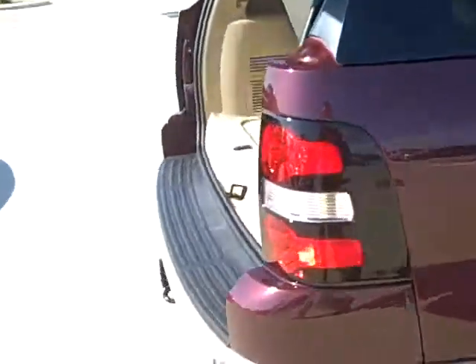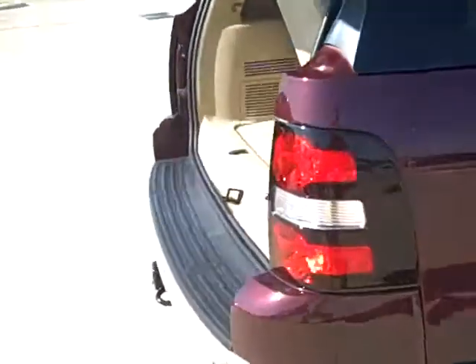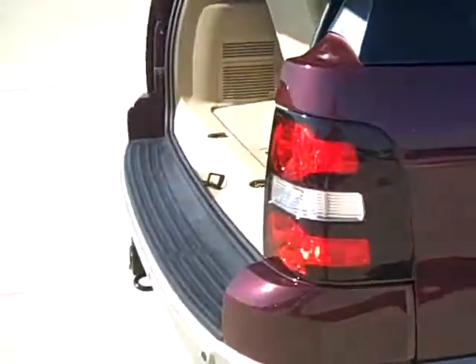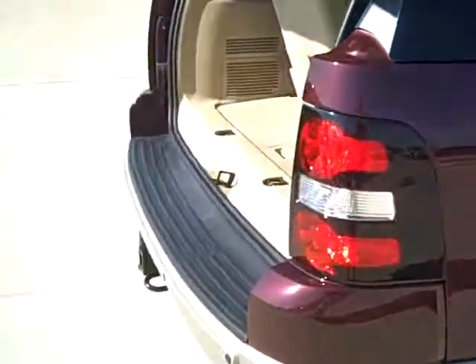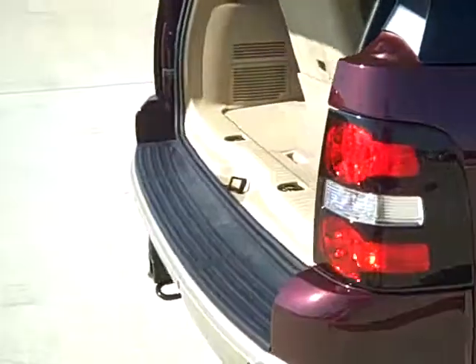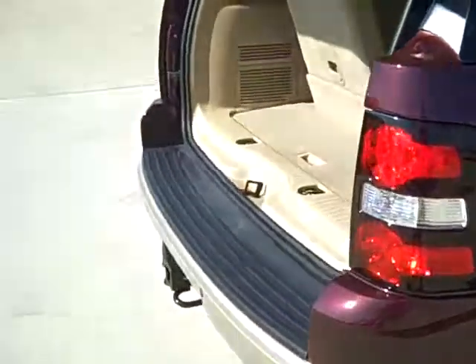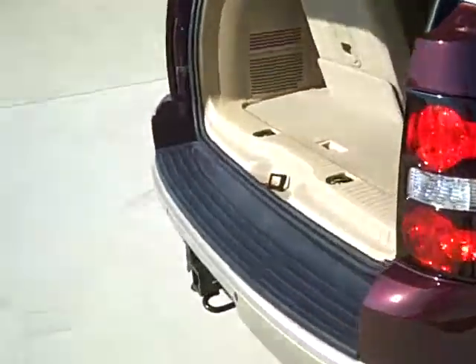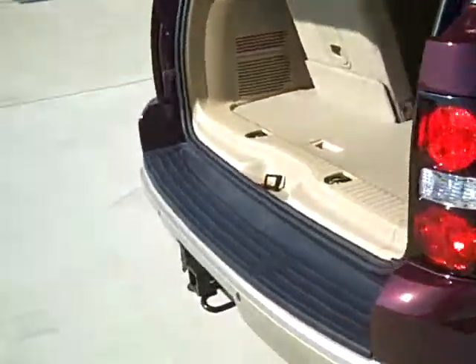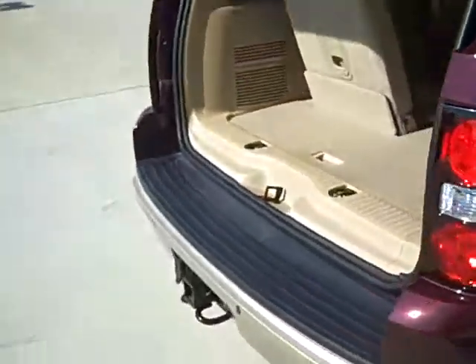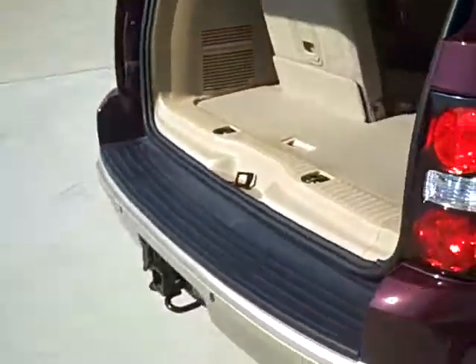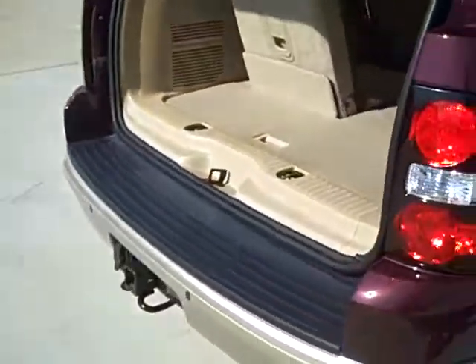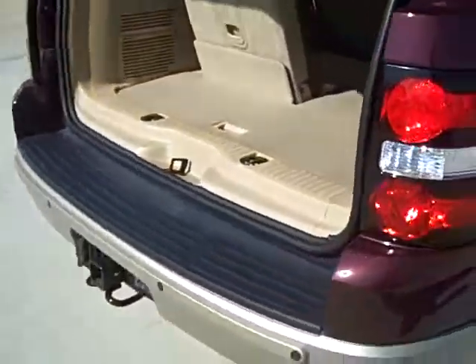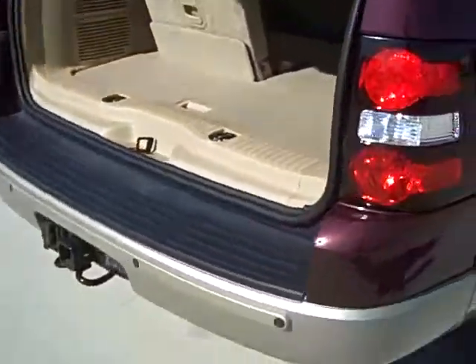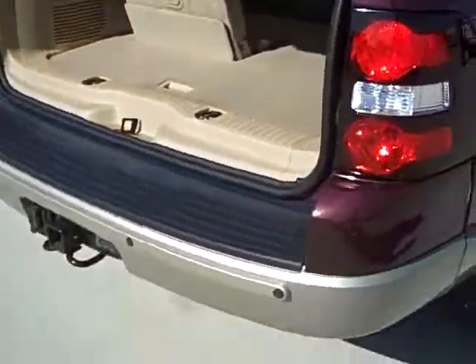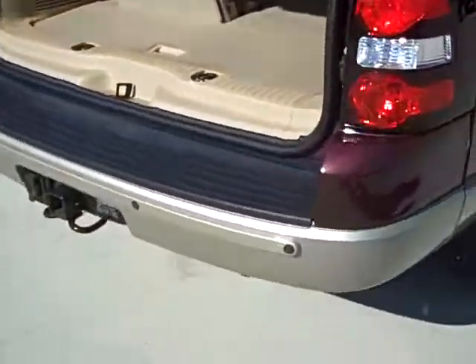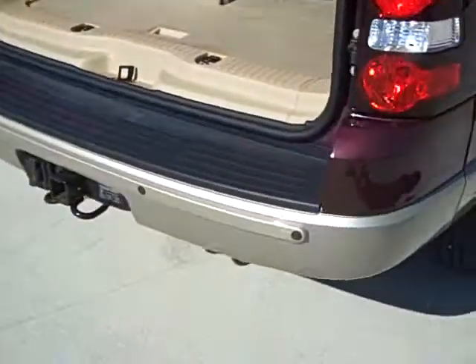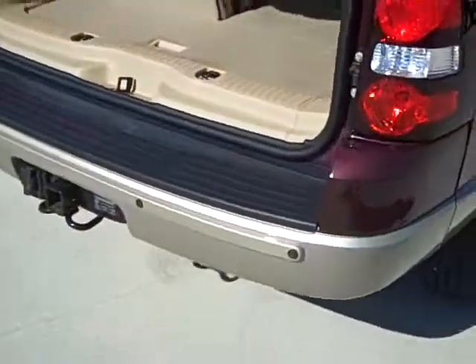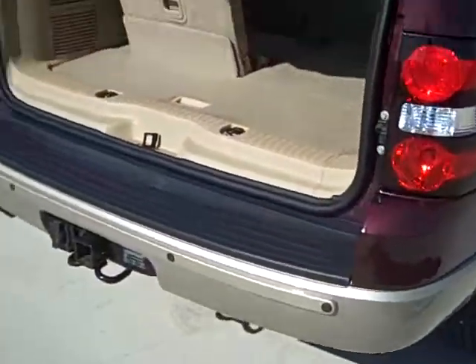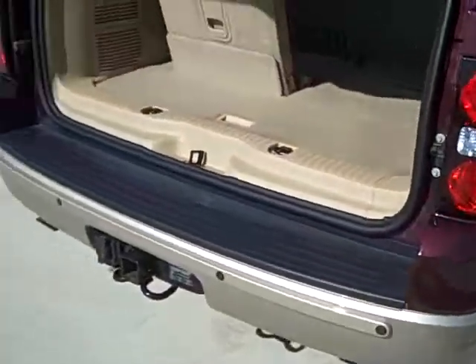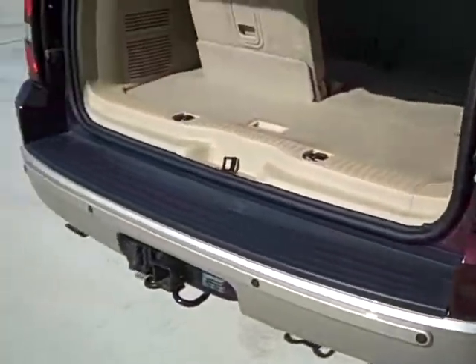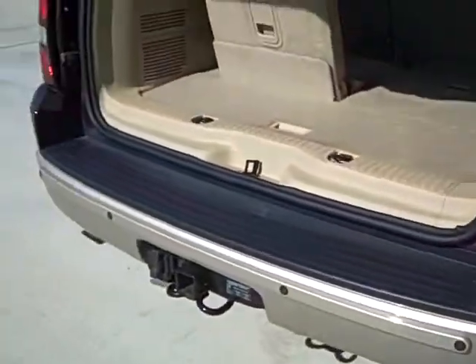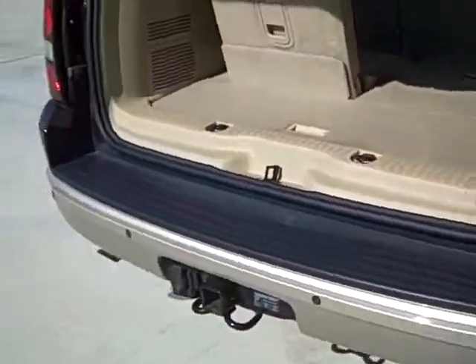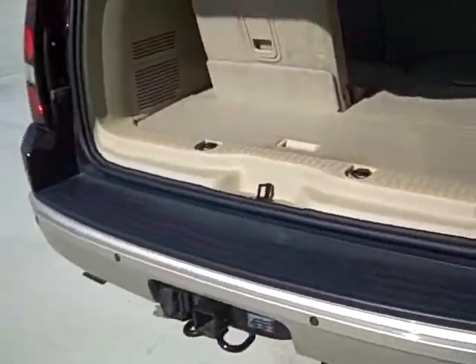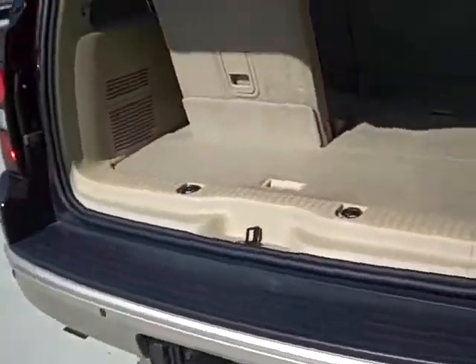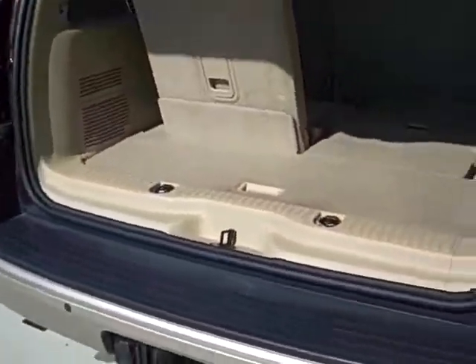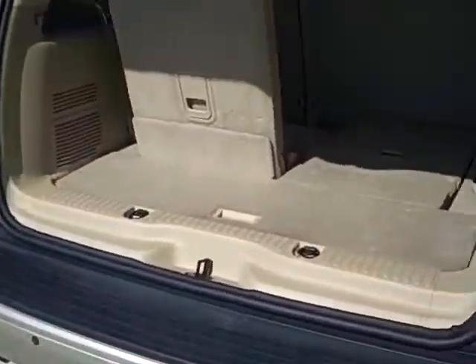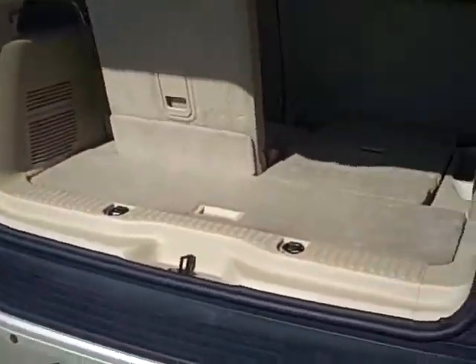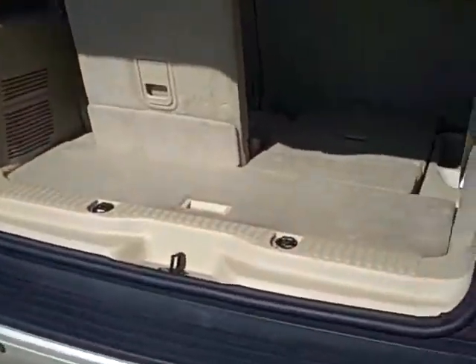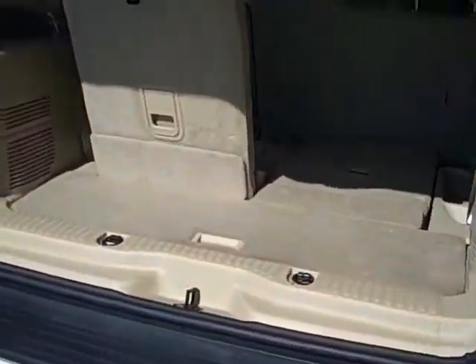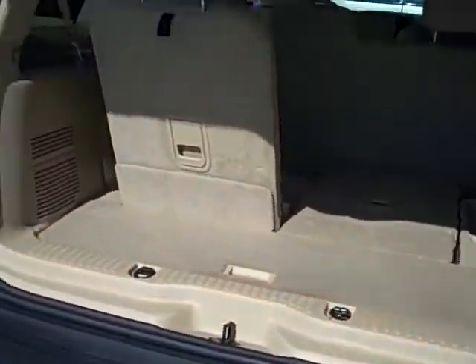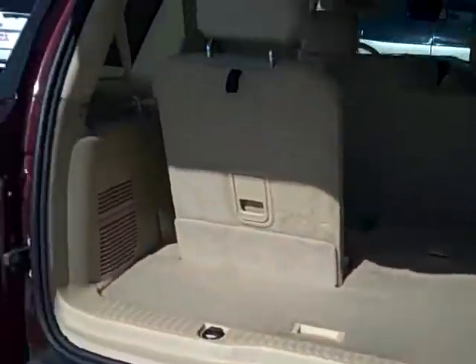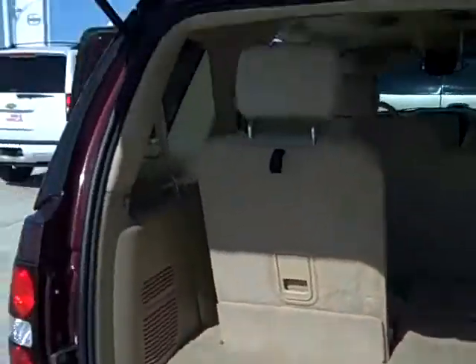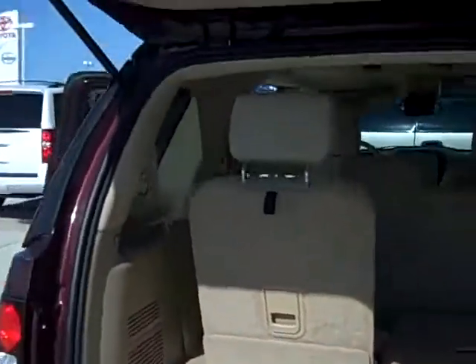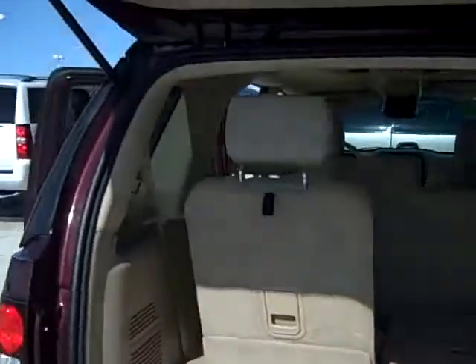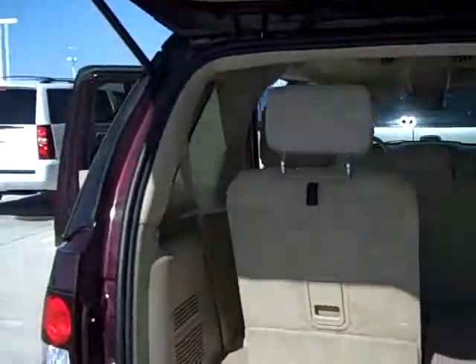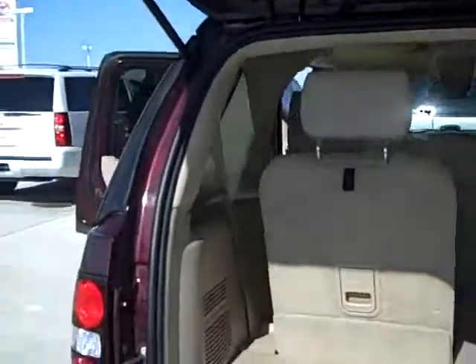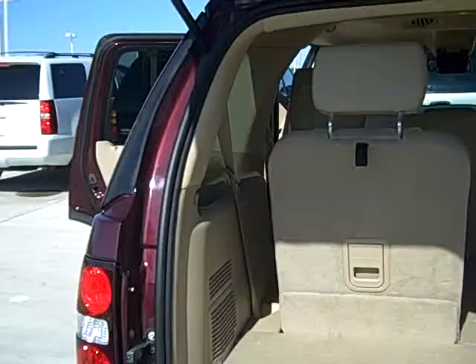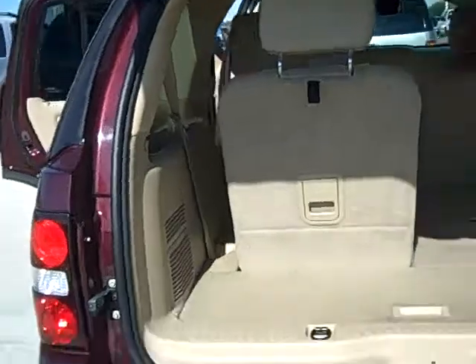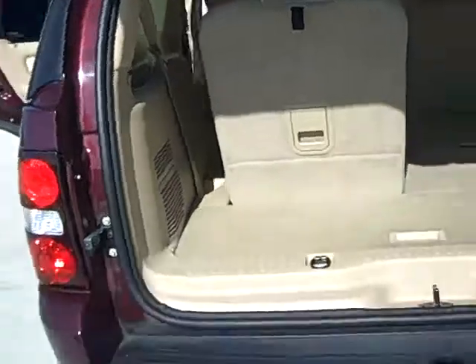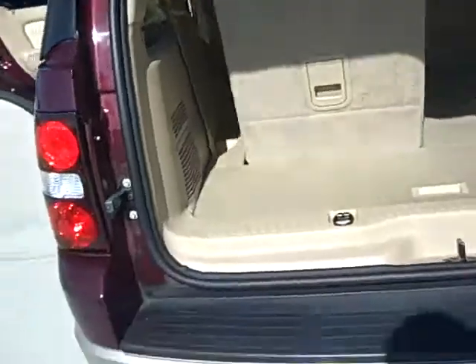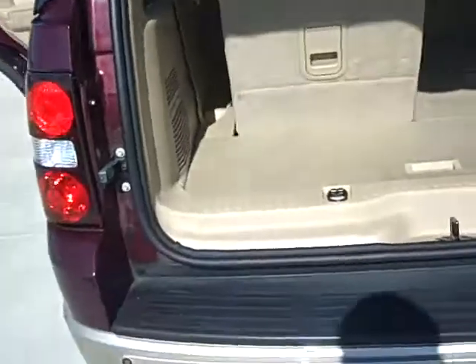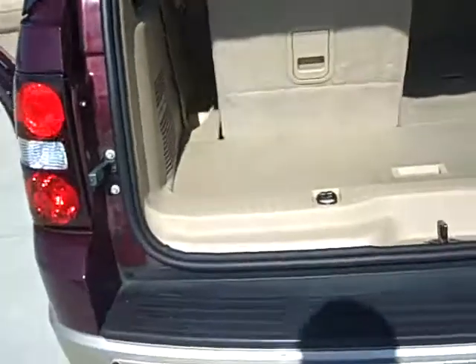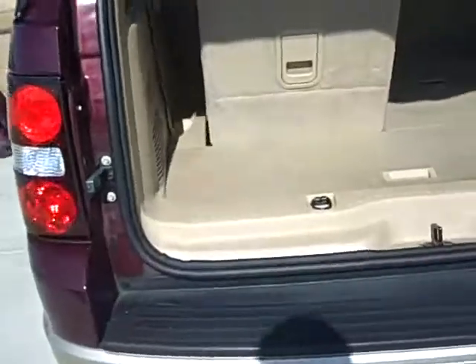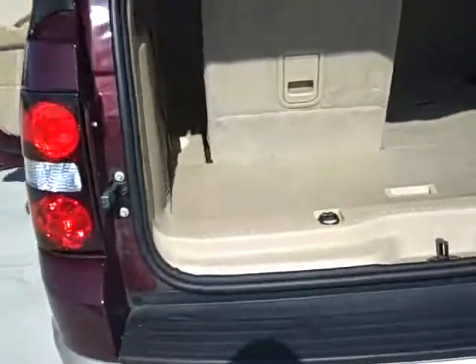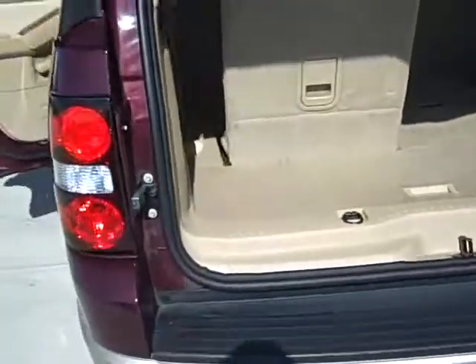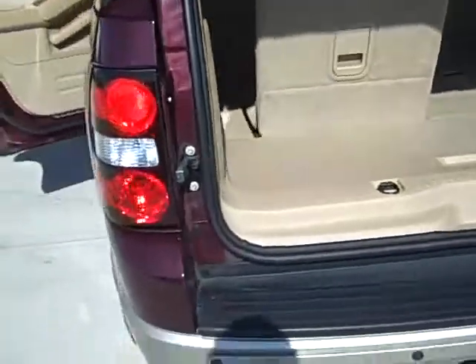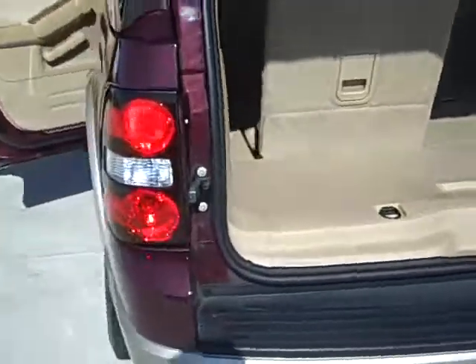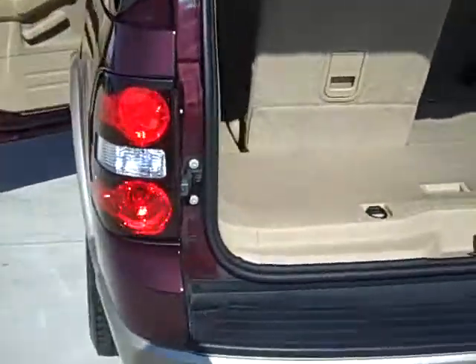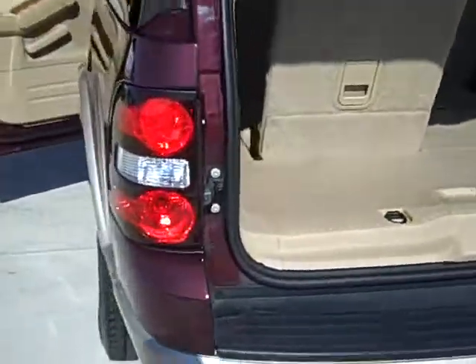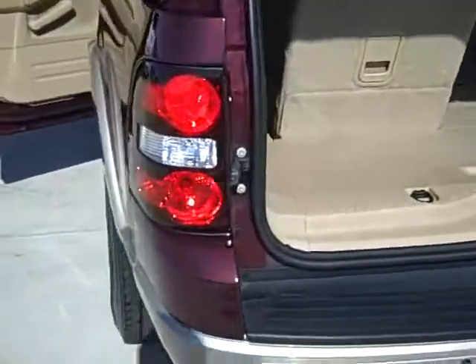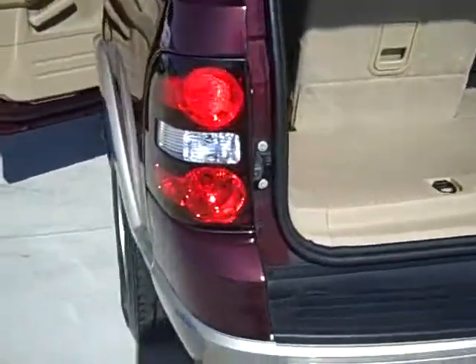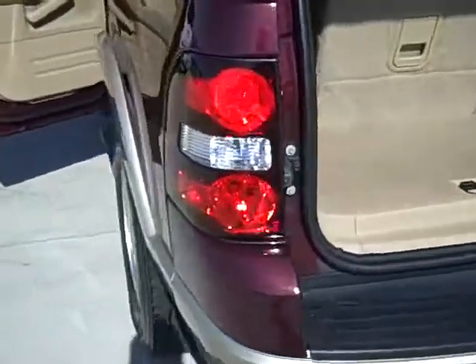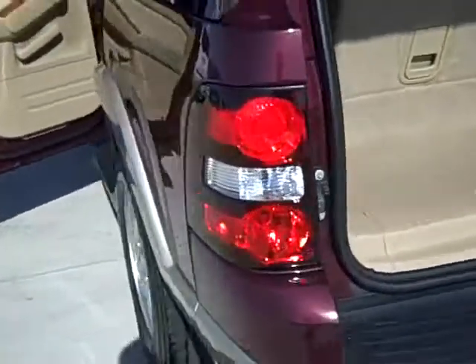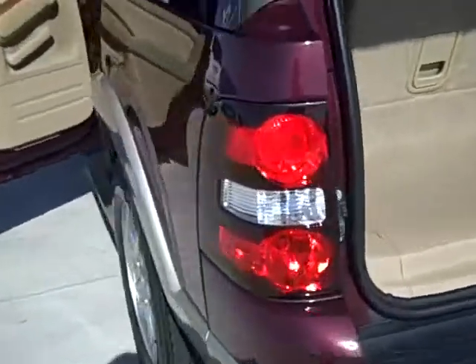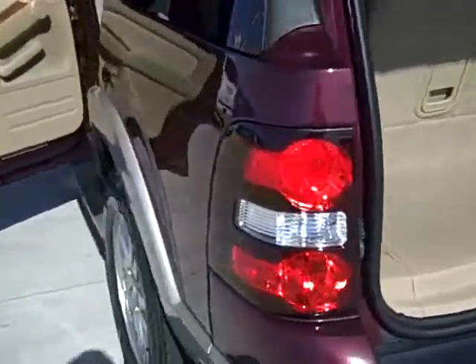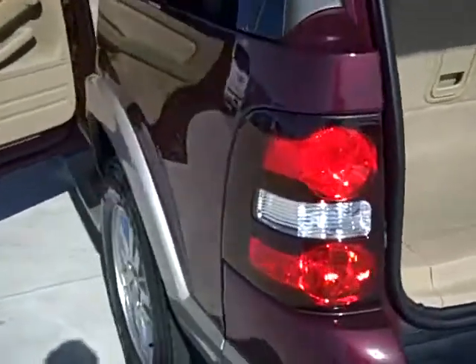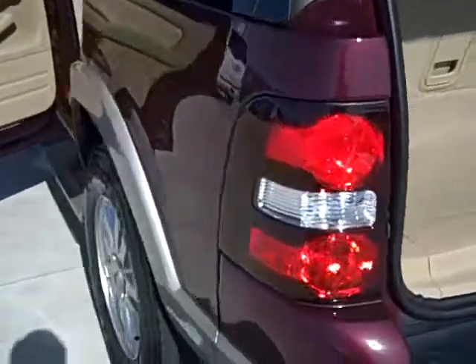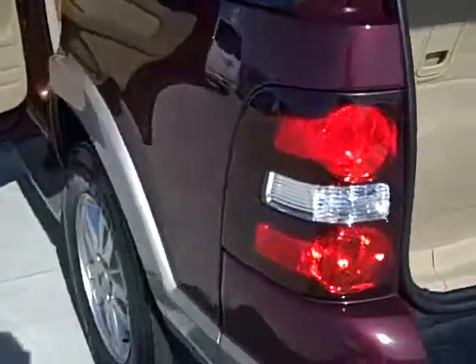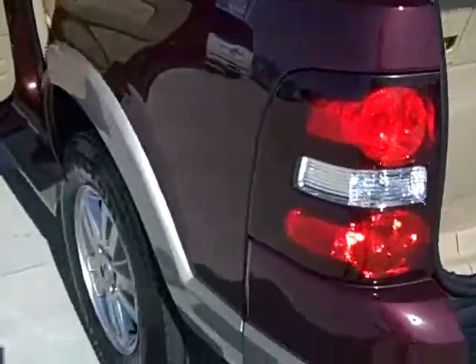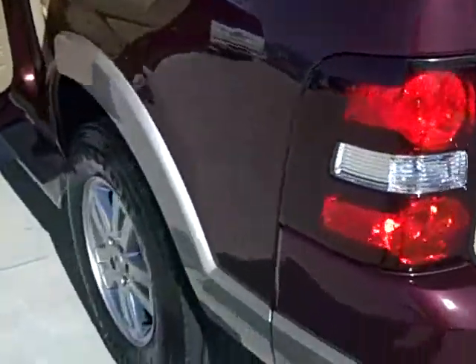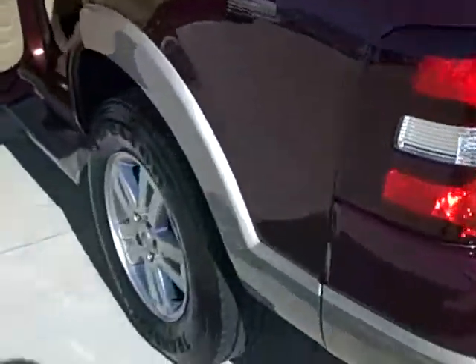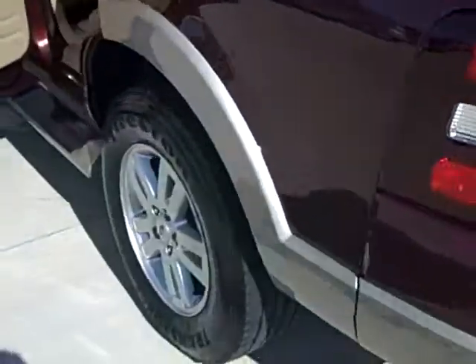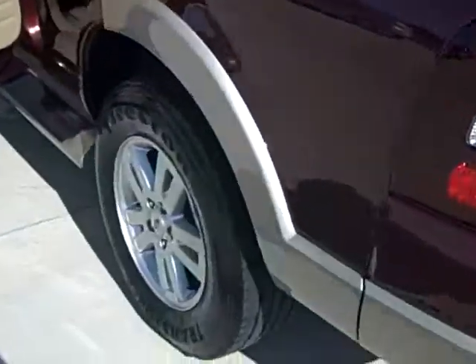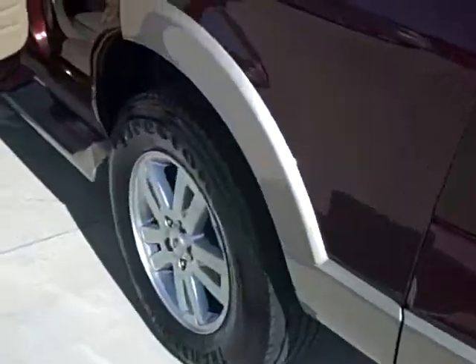It has third row passenger seating, rear park assist, and notice that this does have leather seating also.